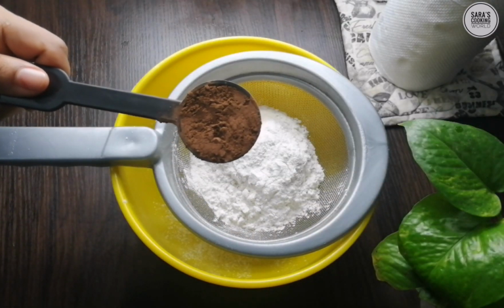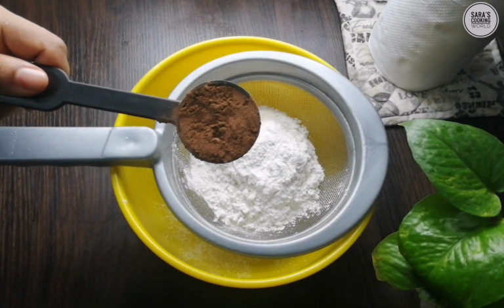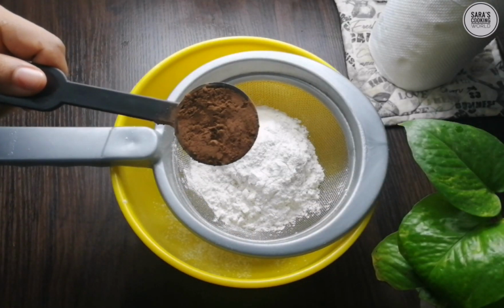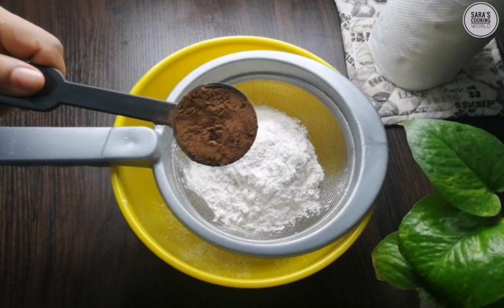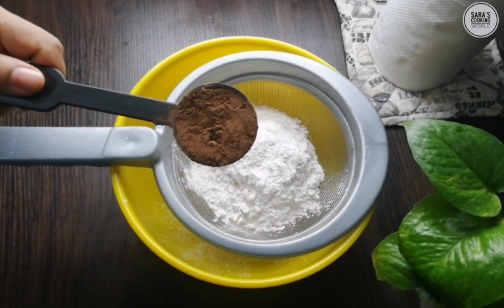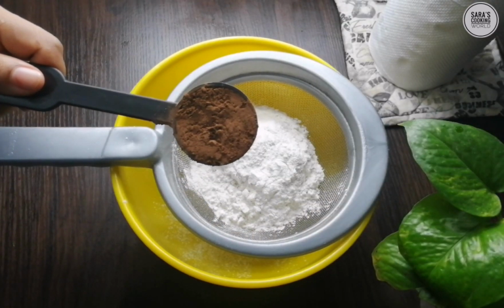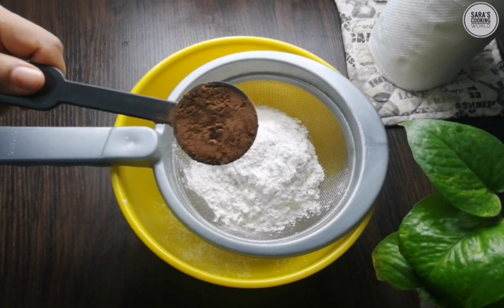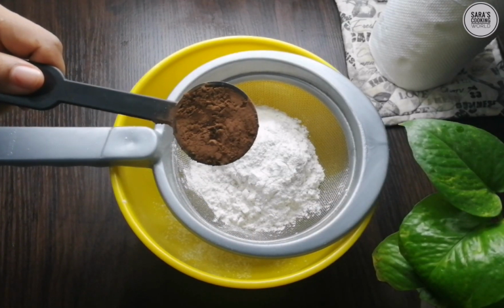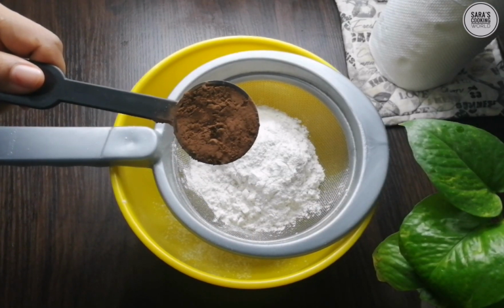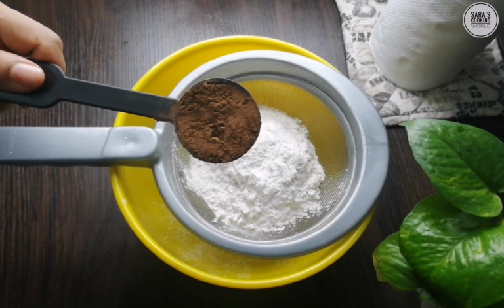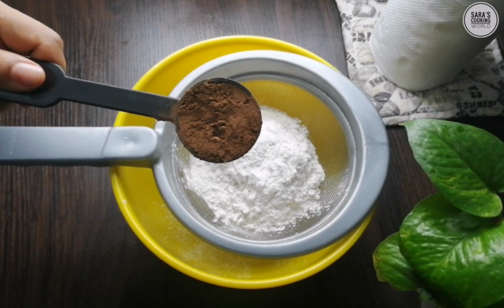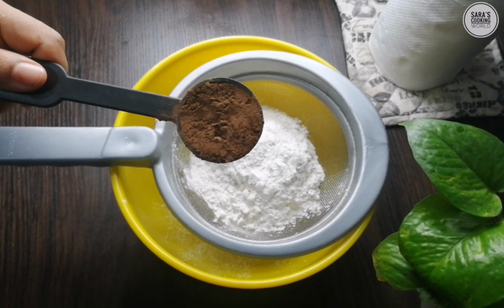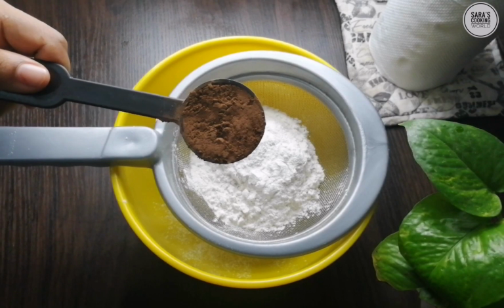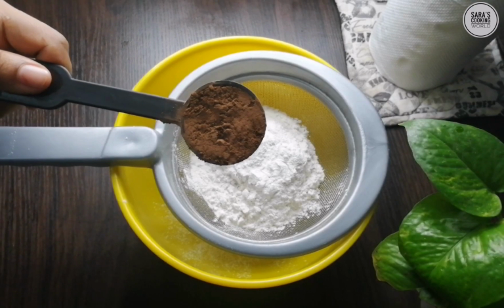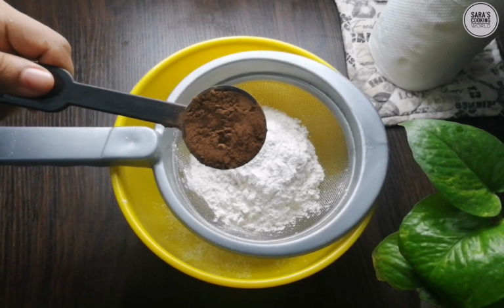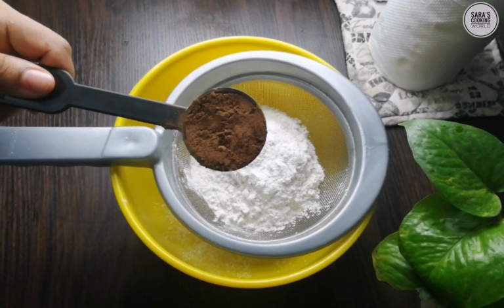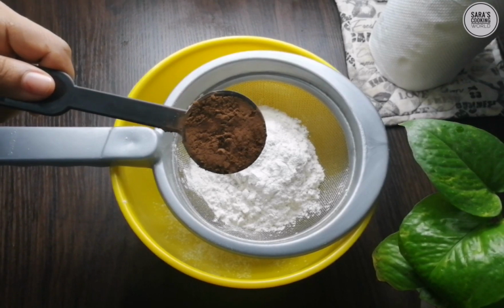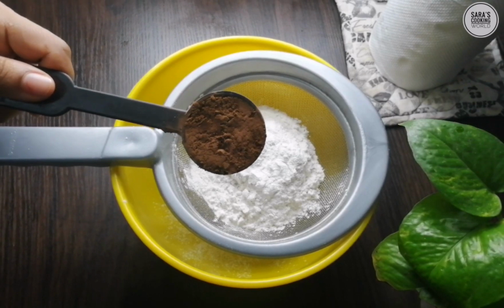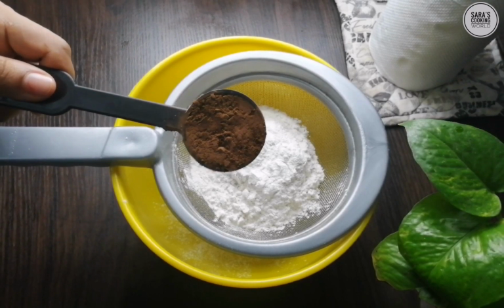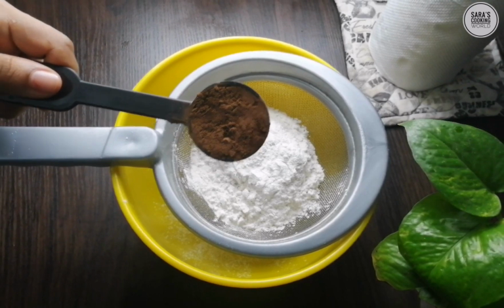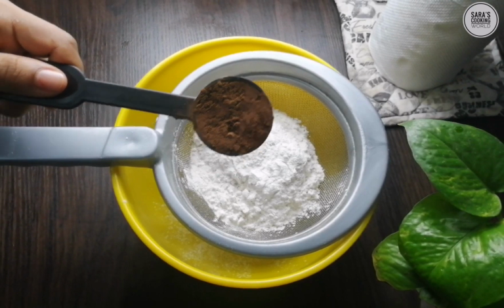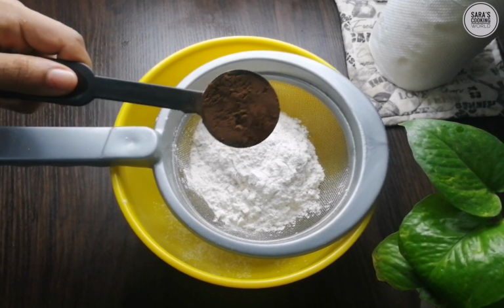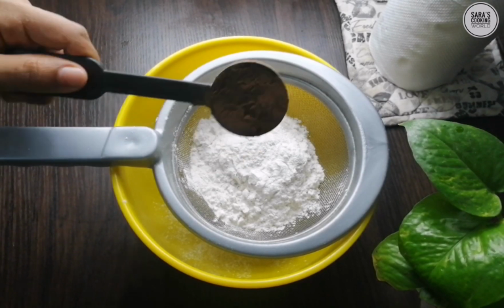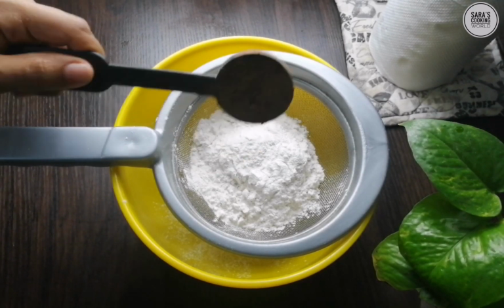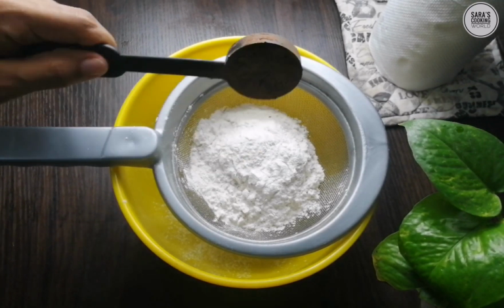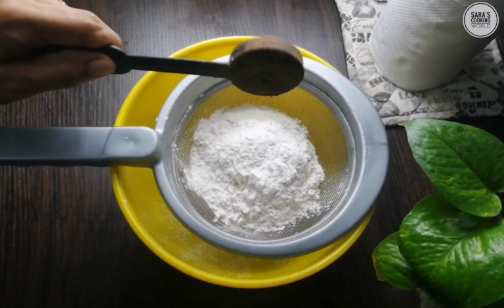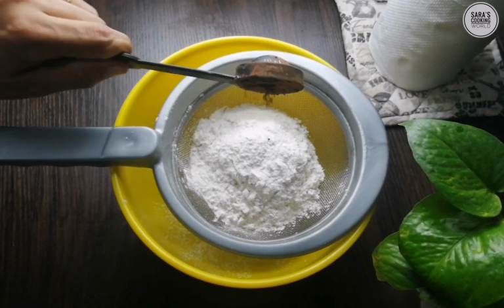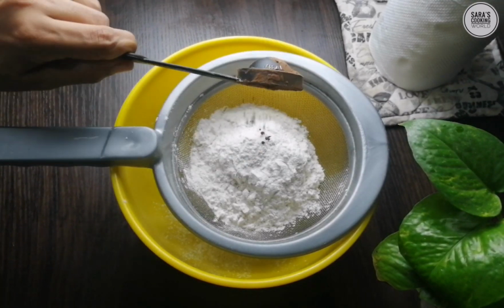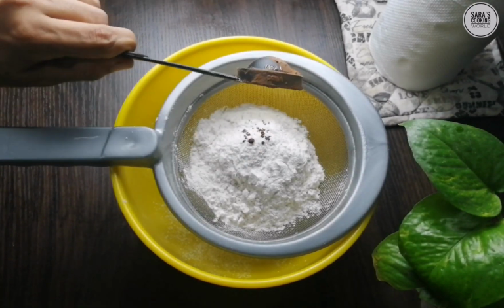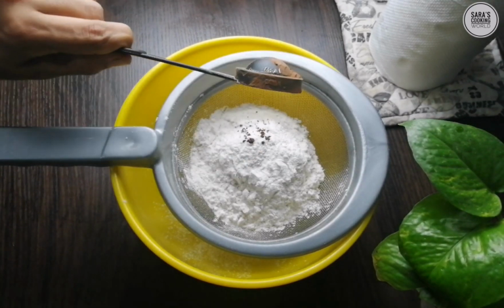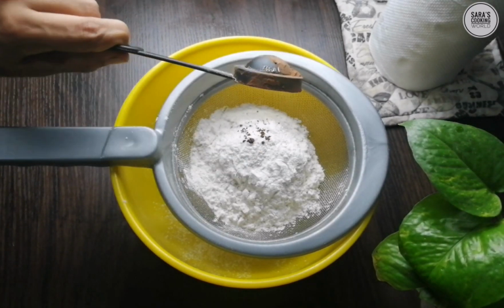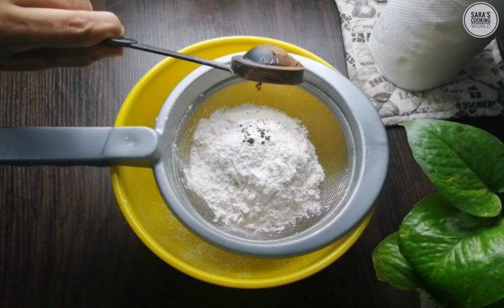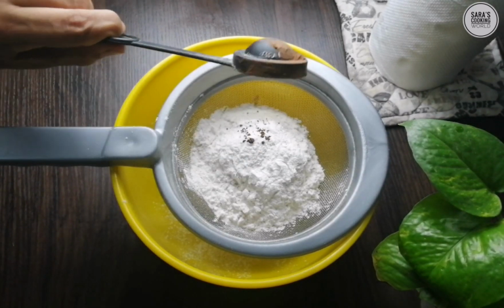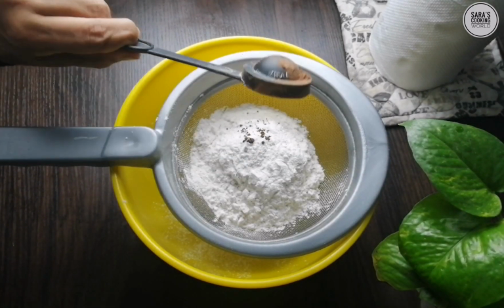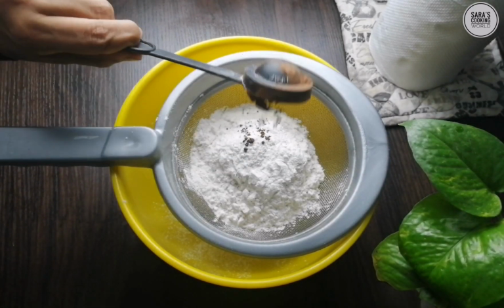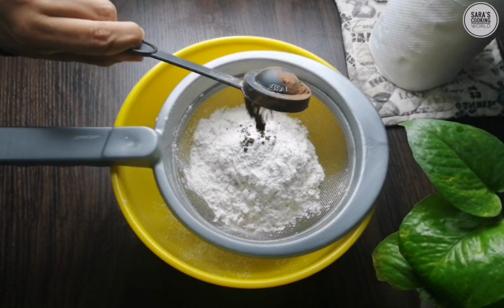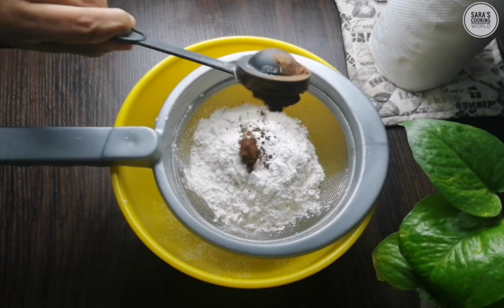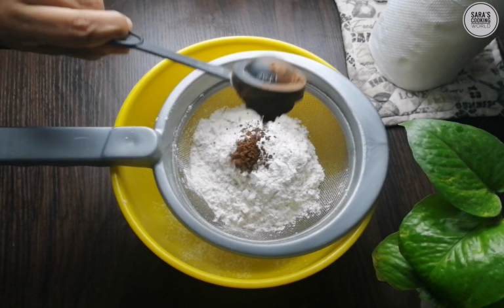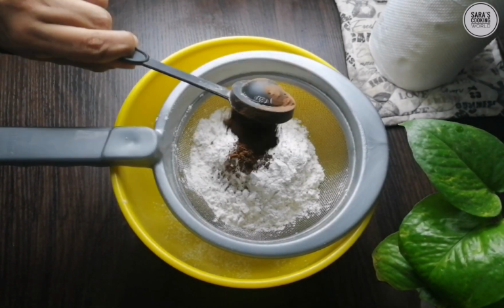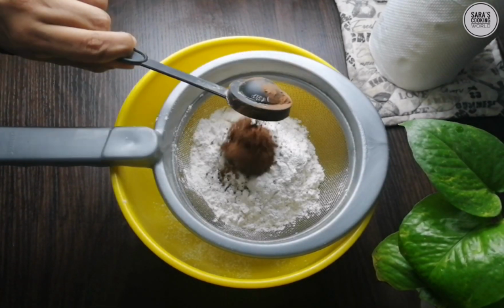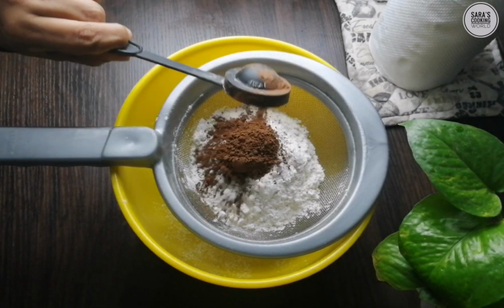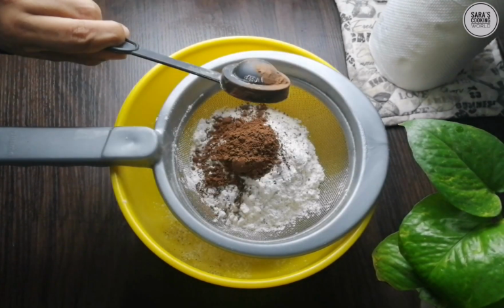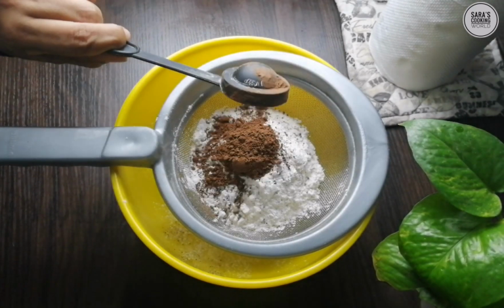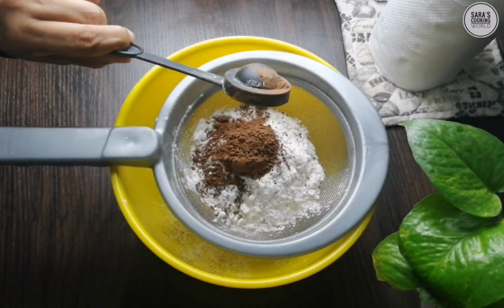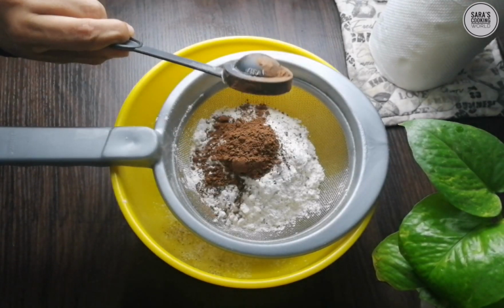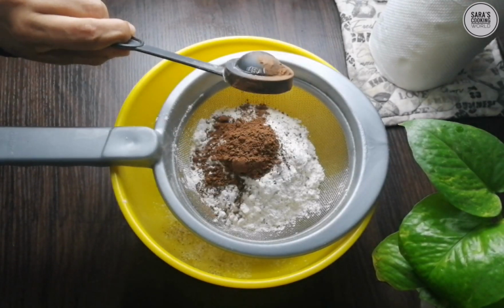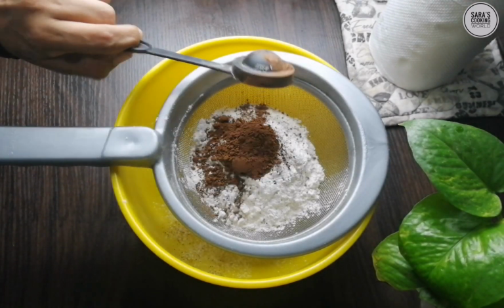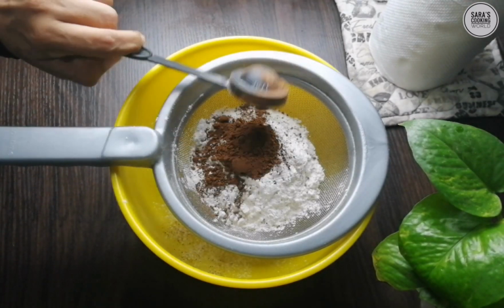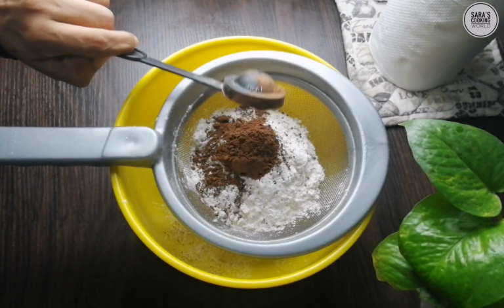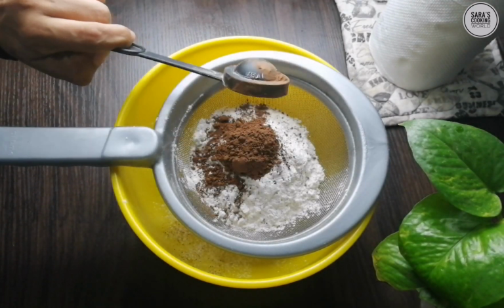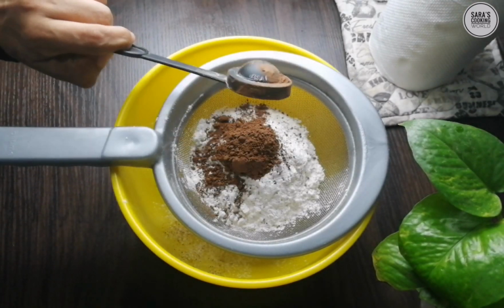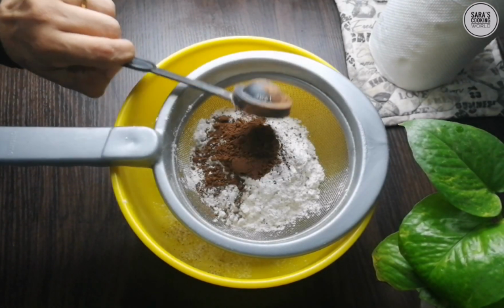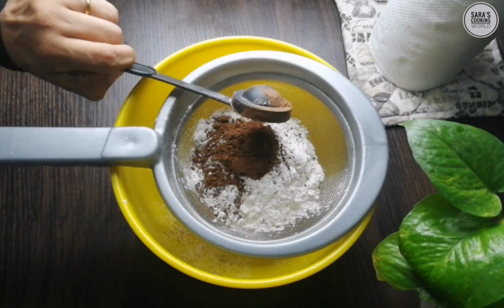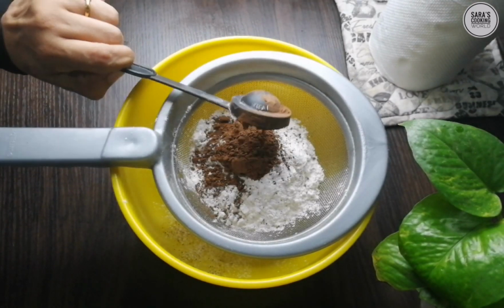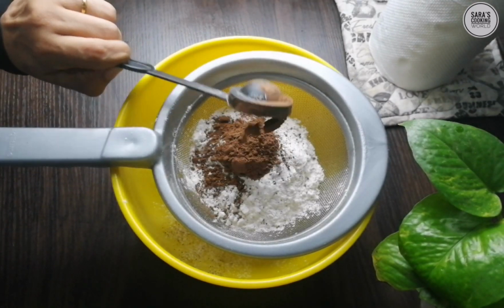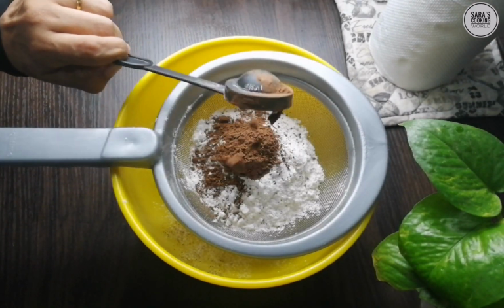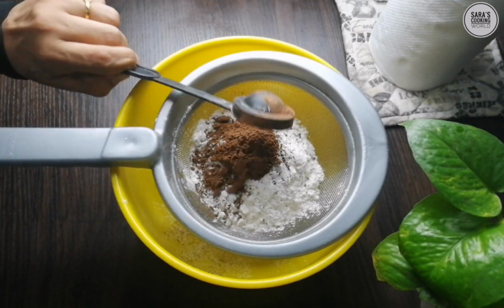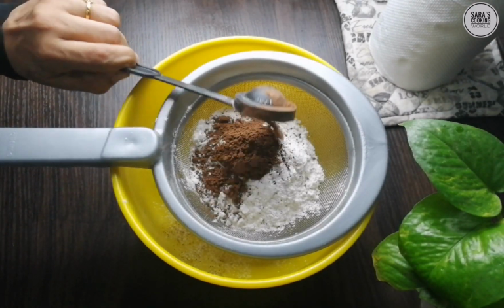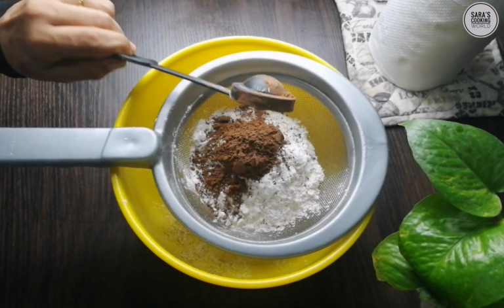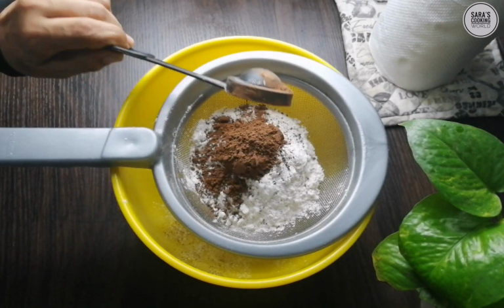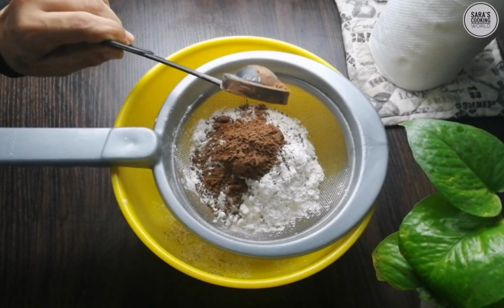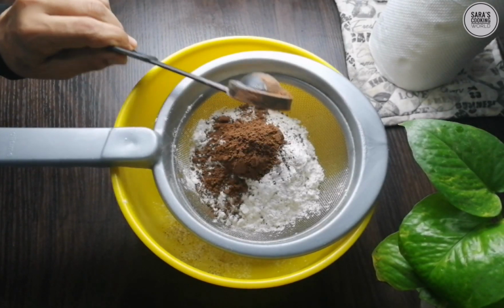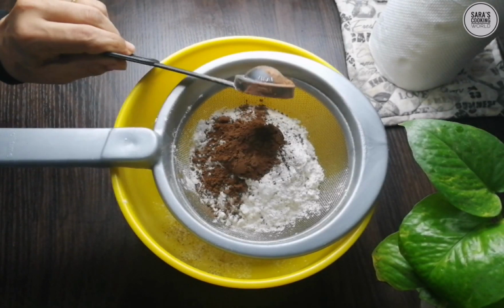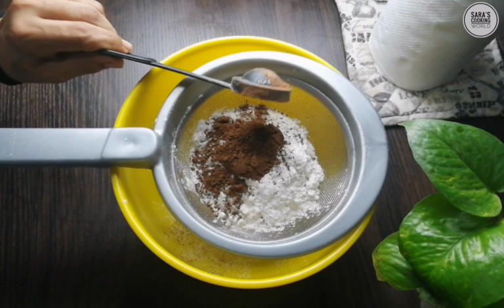Add 1 tablespoon of light cocoa powder. Add 1 tablespoon of red pepper.